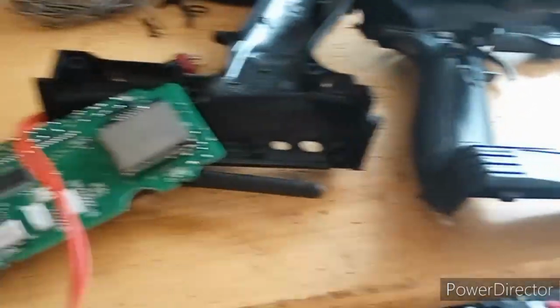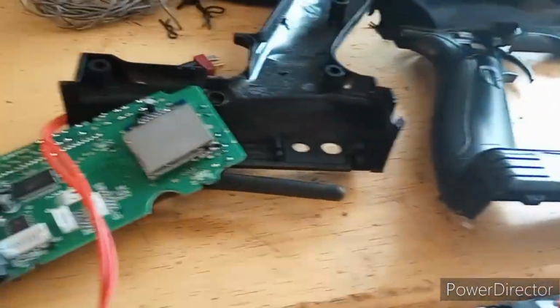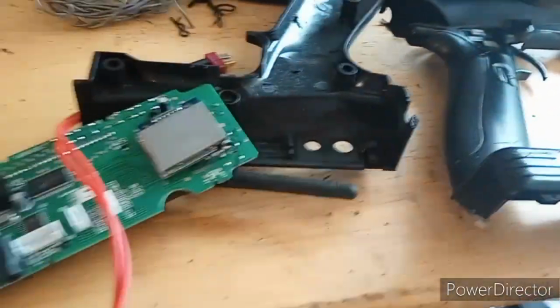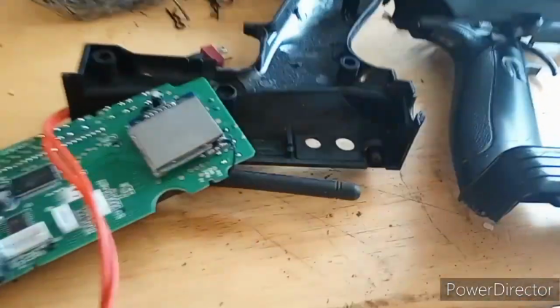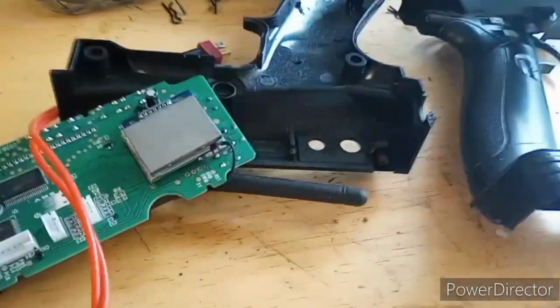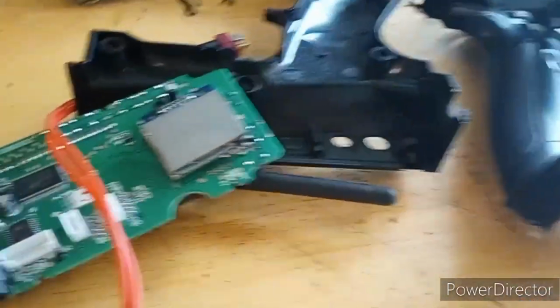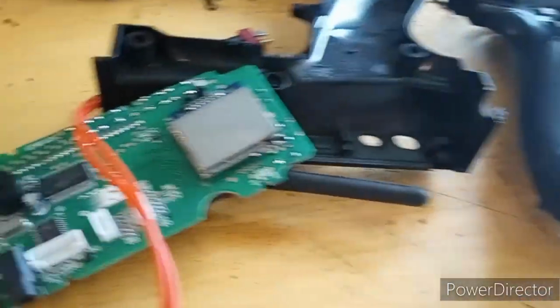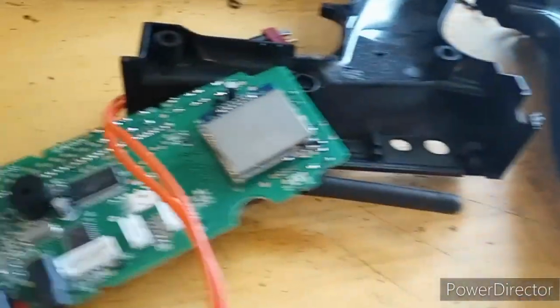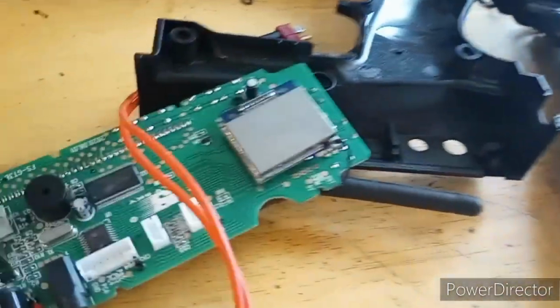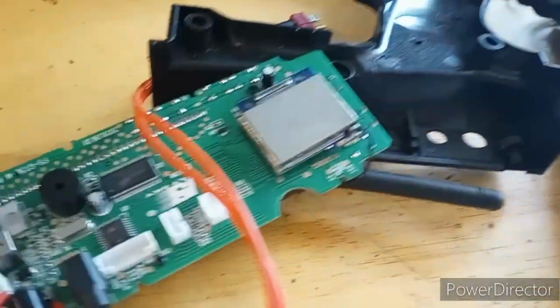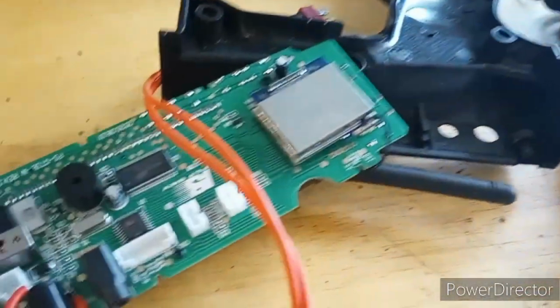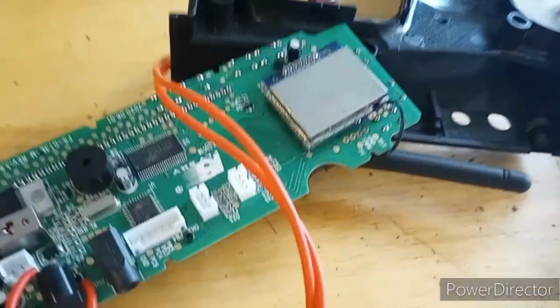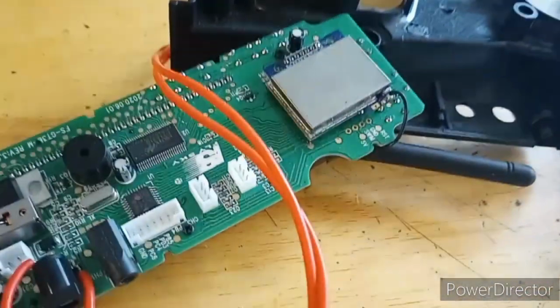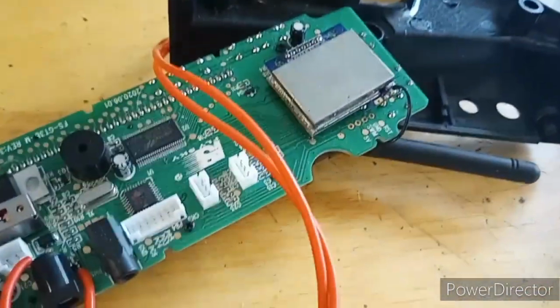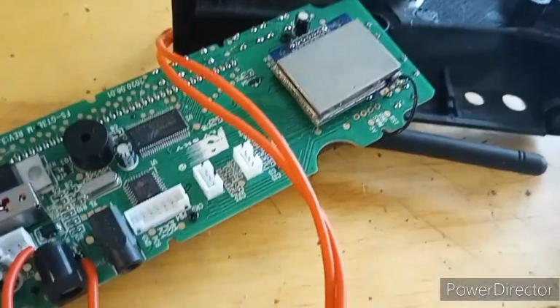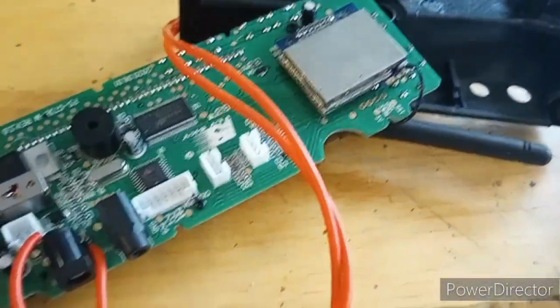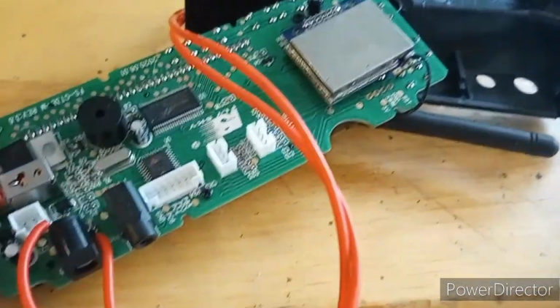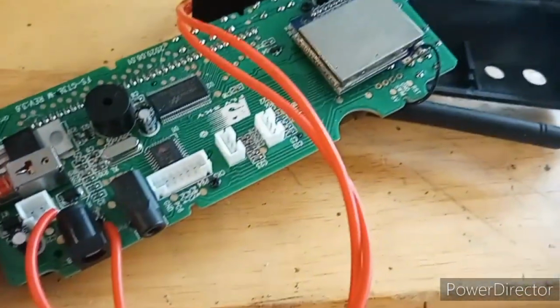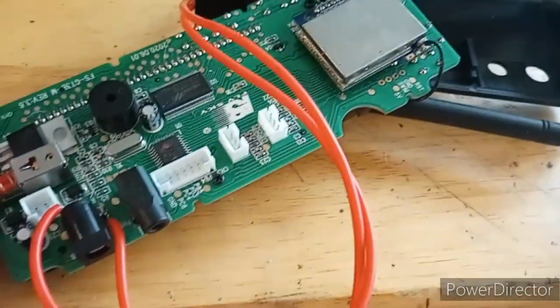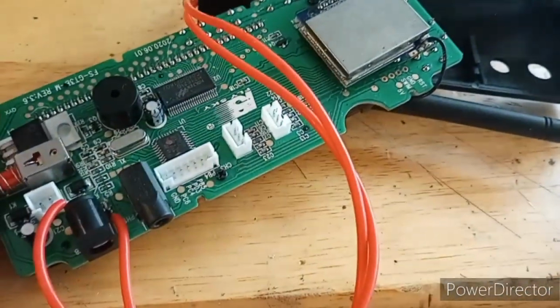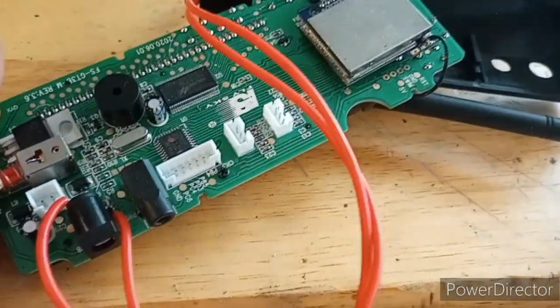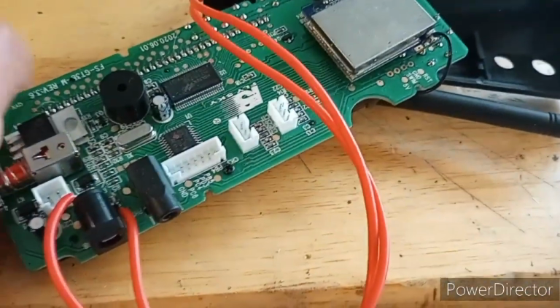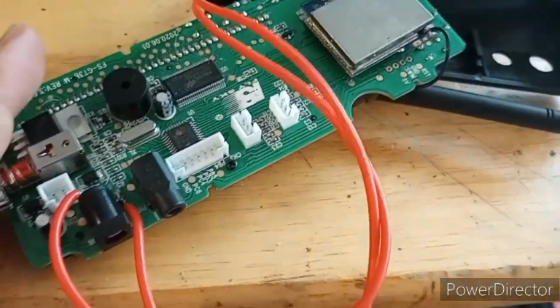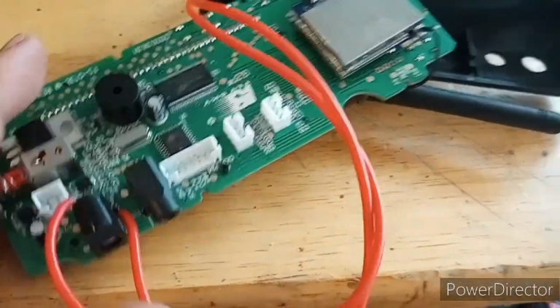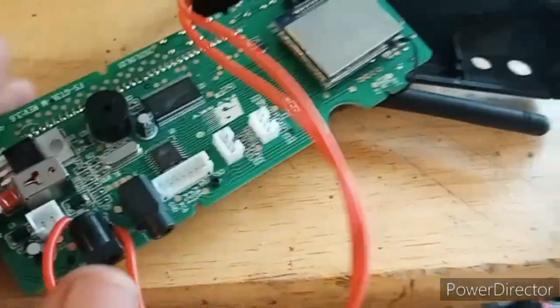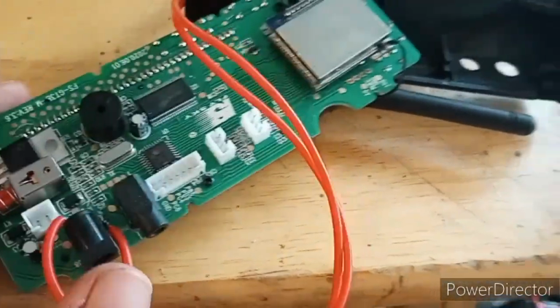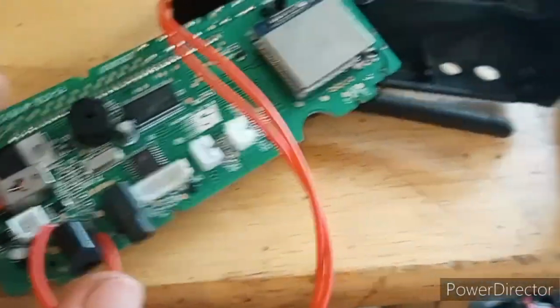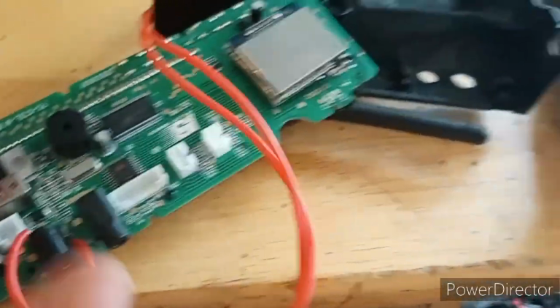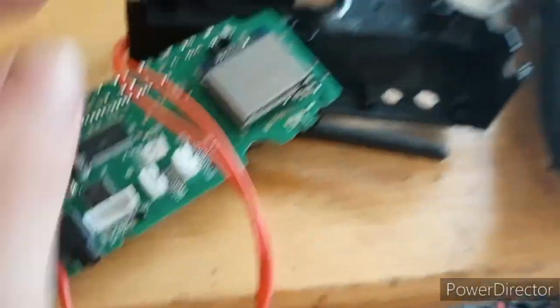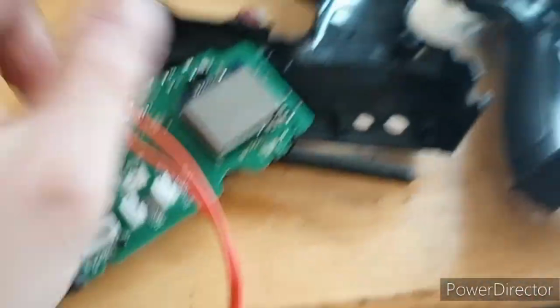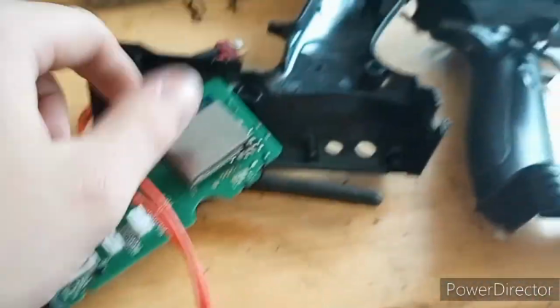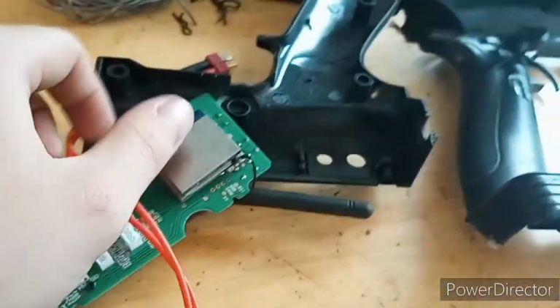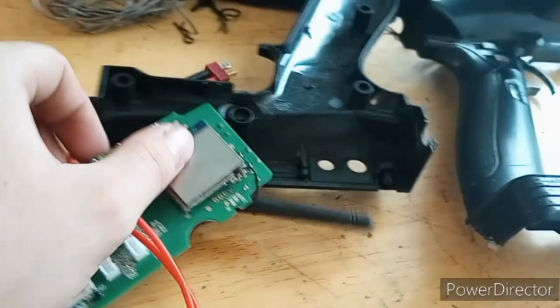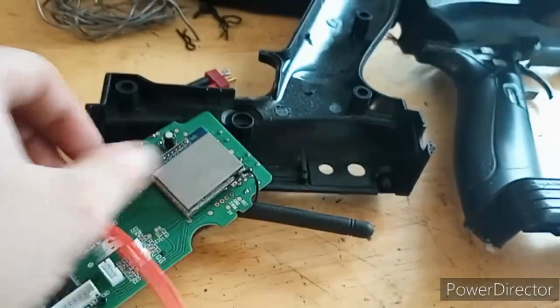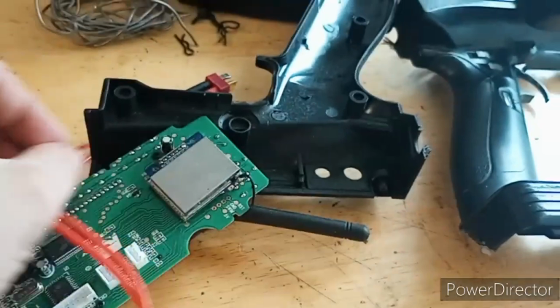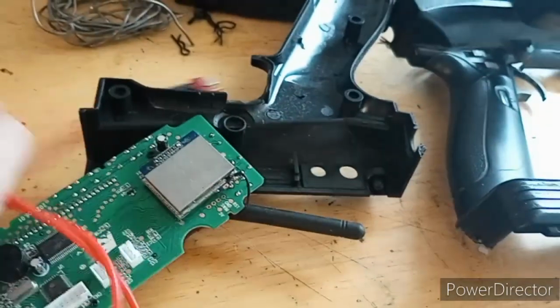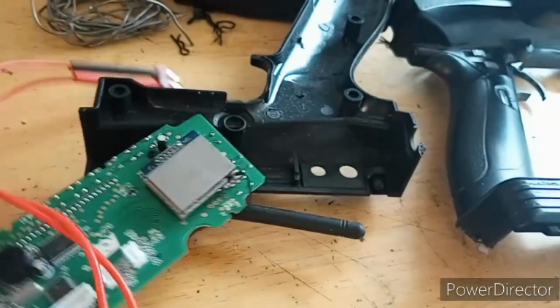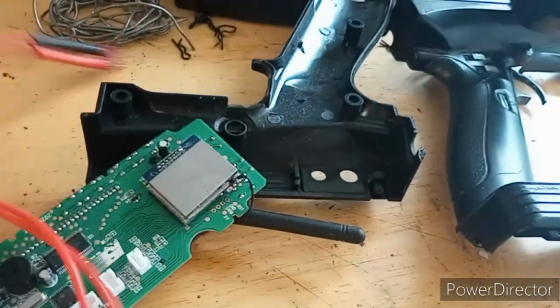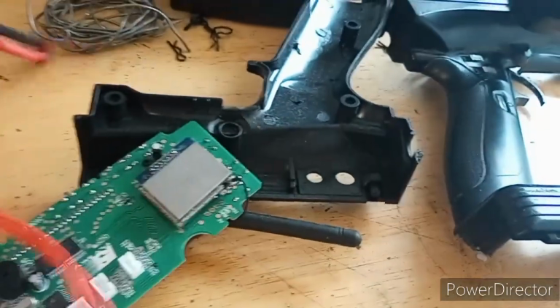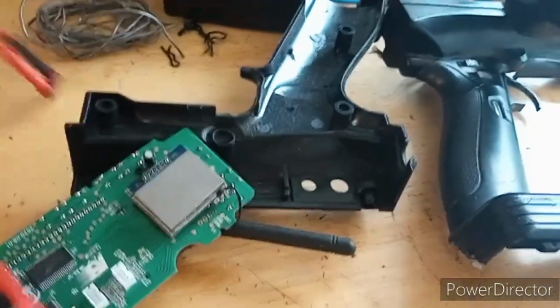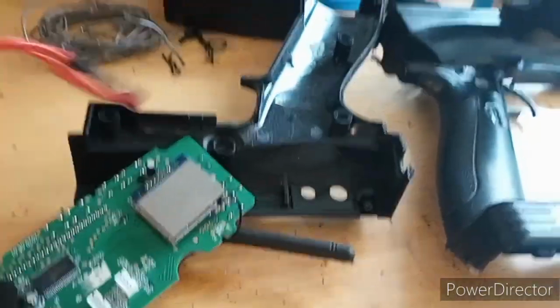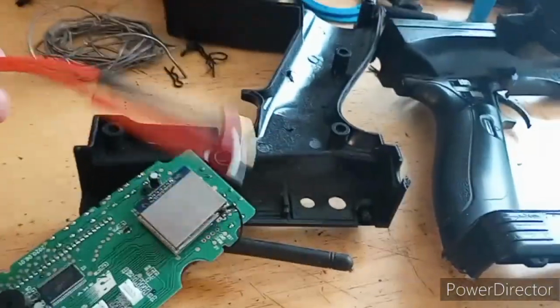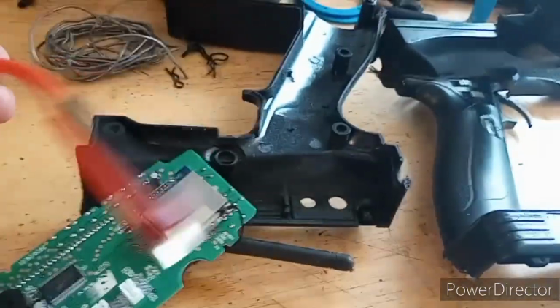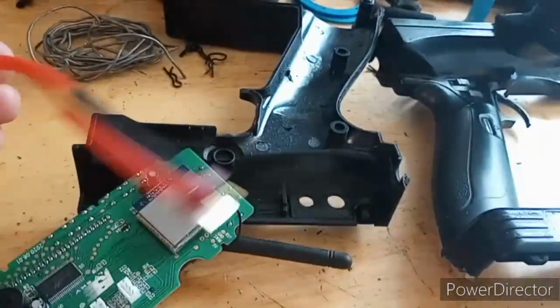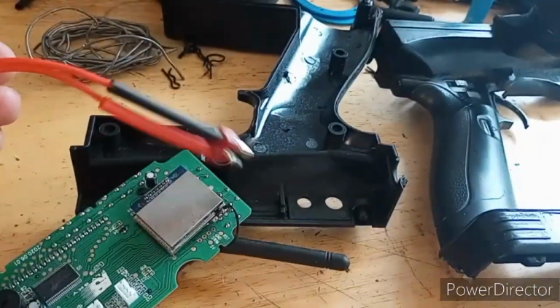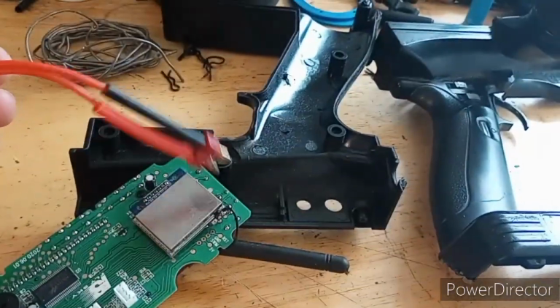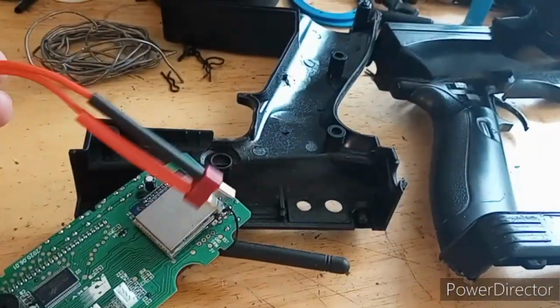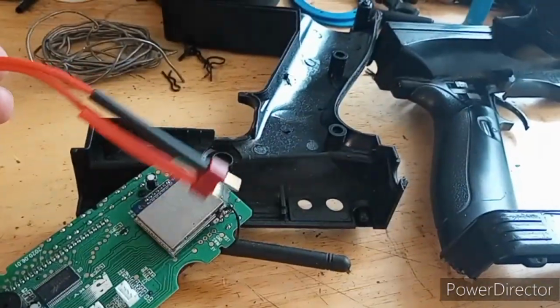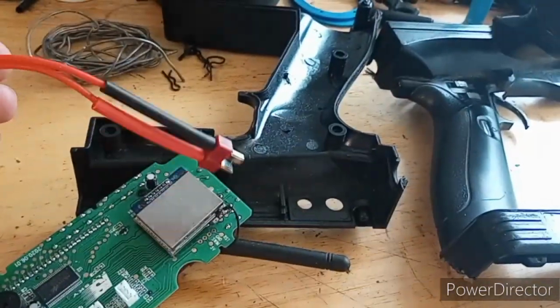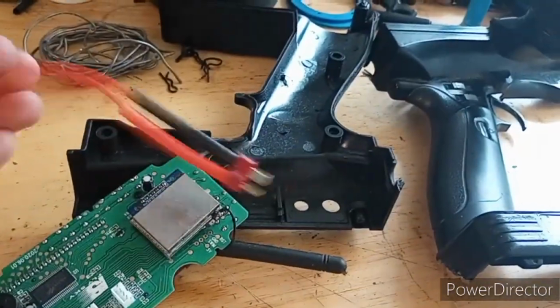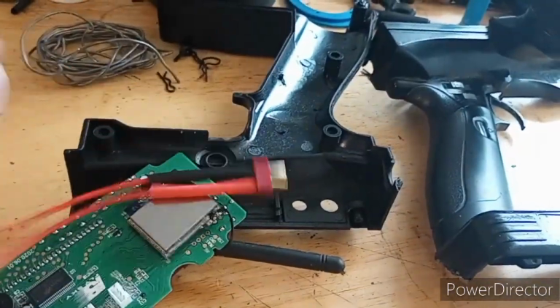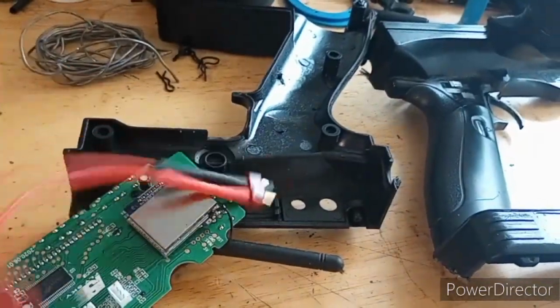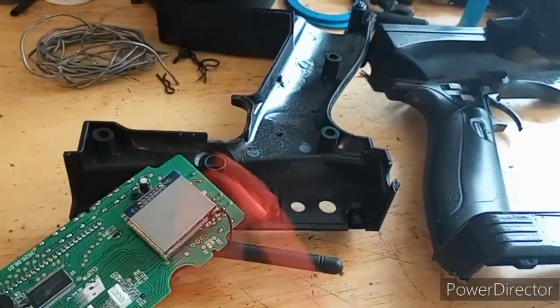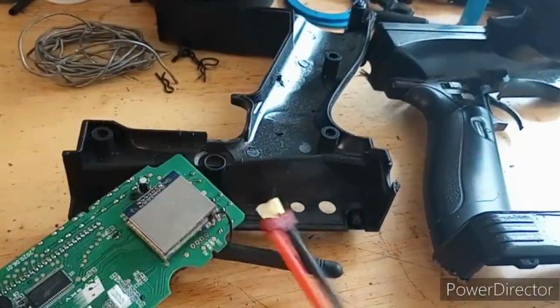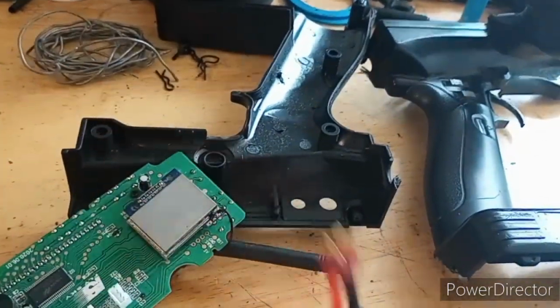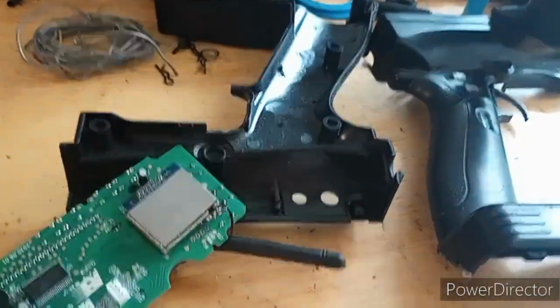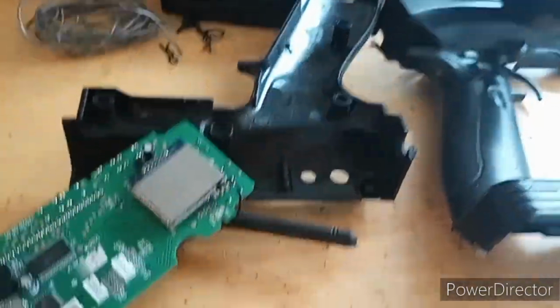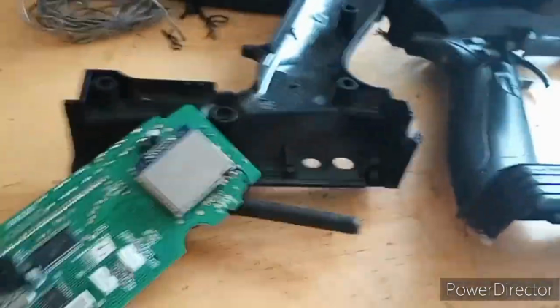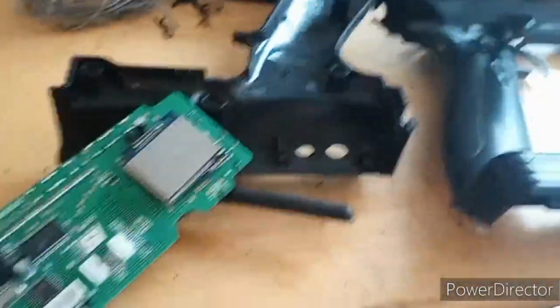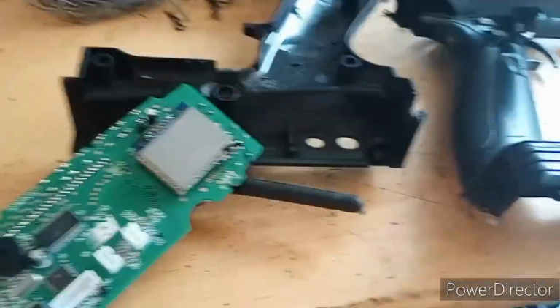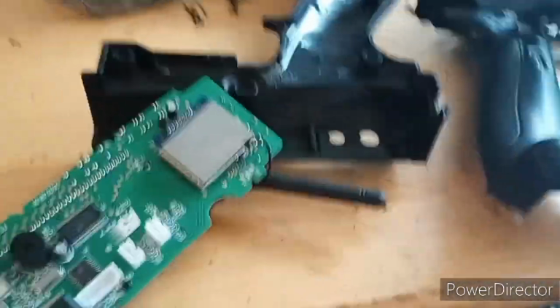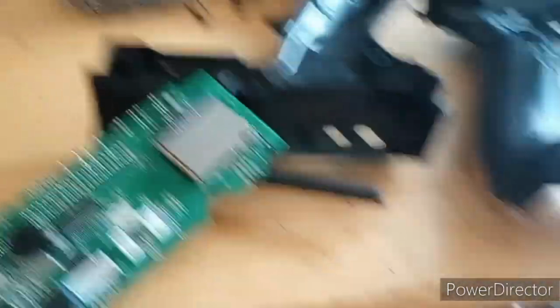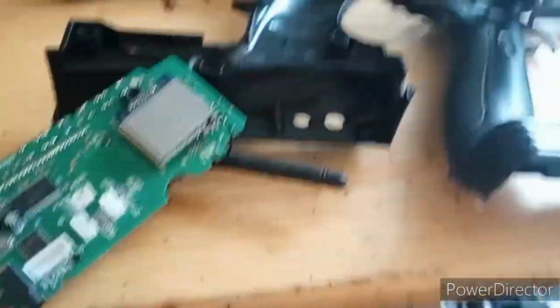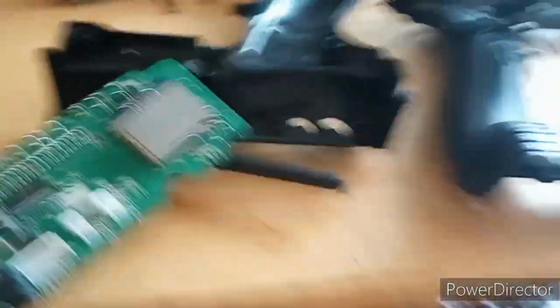What we're doing here today is we're swapping it to a Dean's plug. Pretty simple.